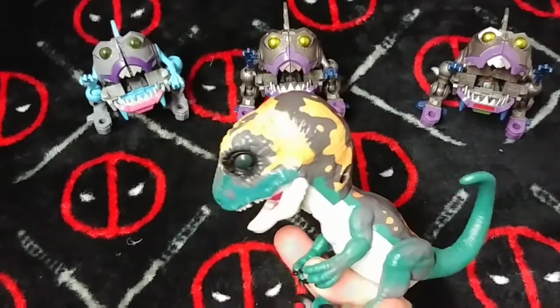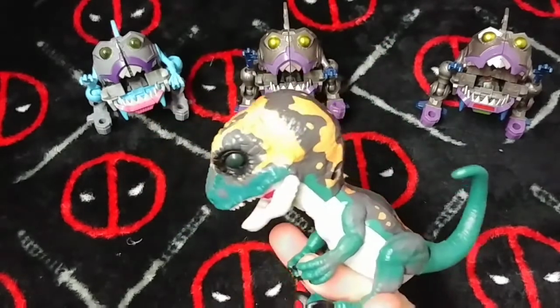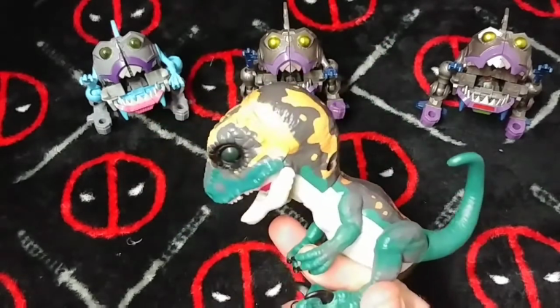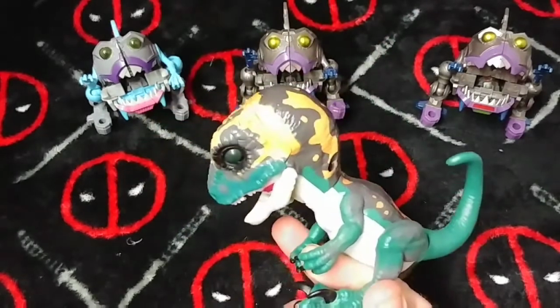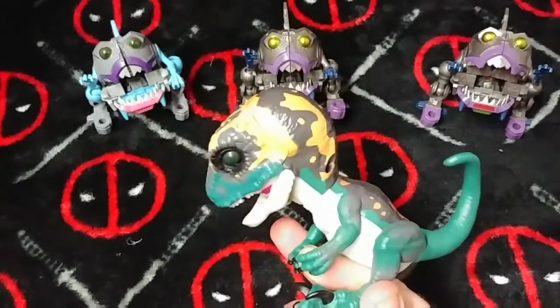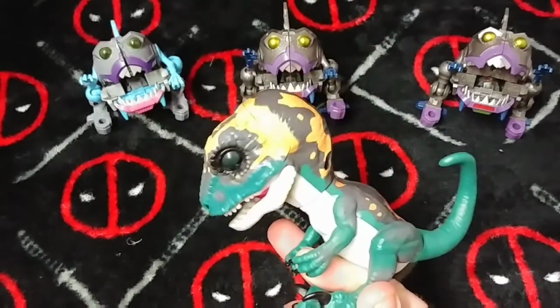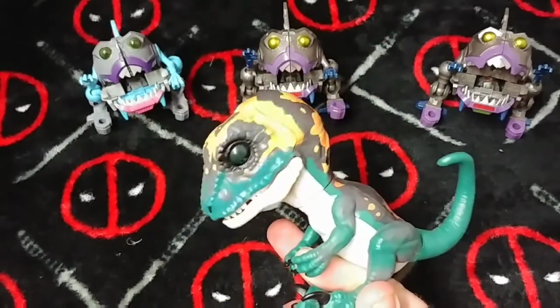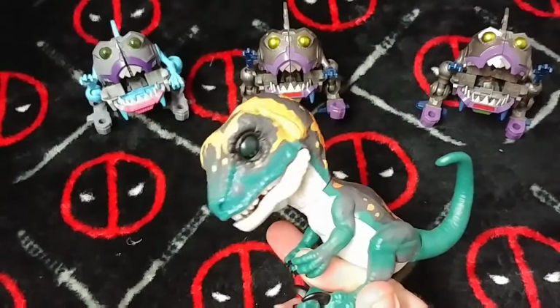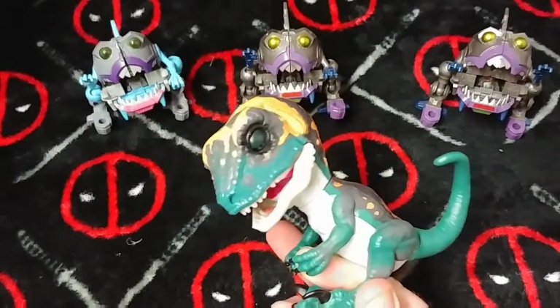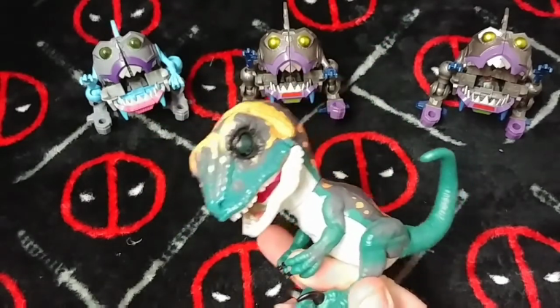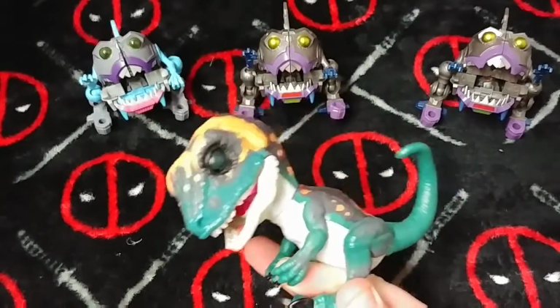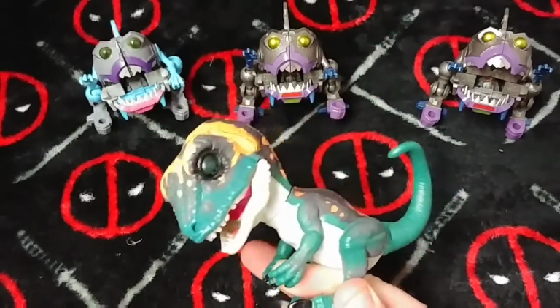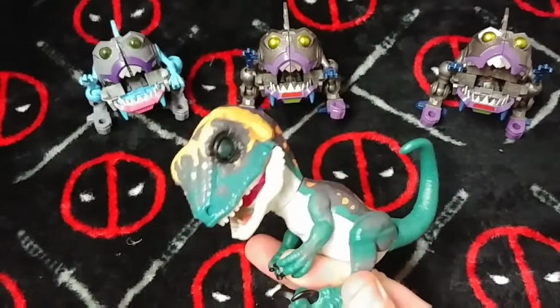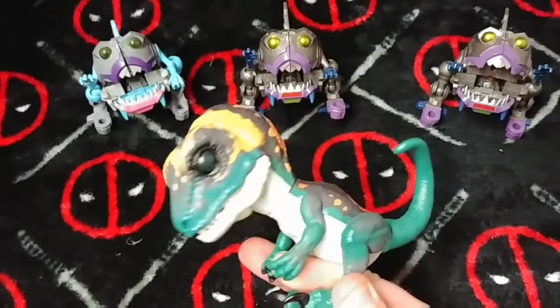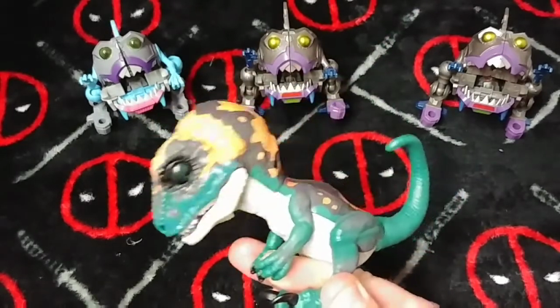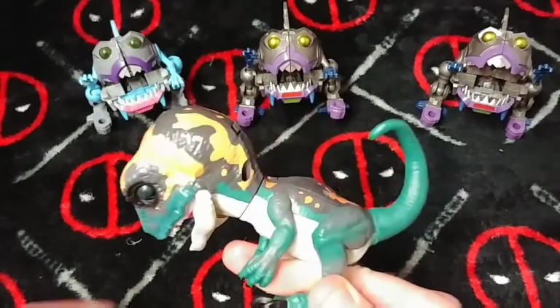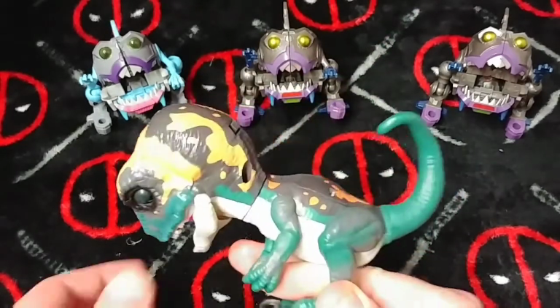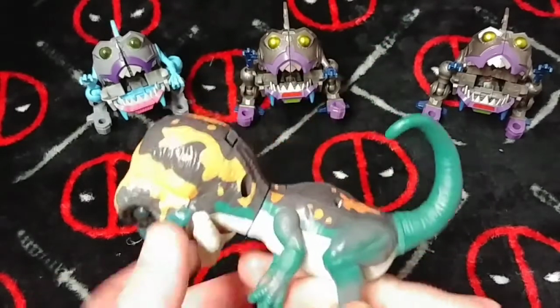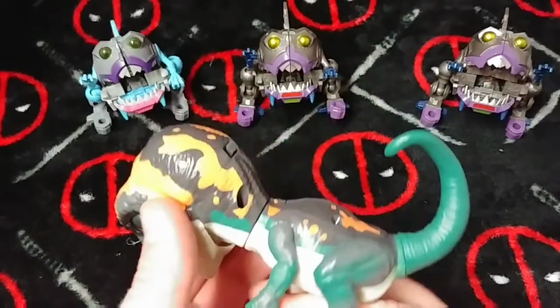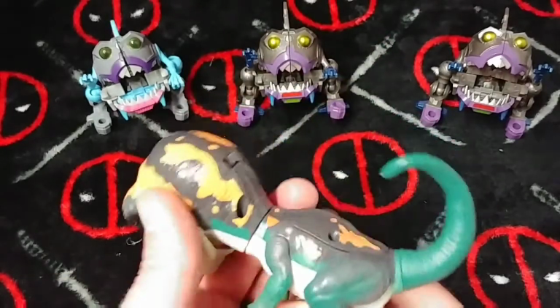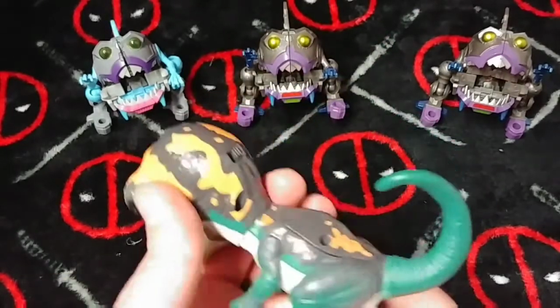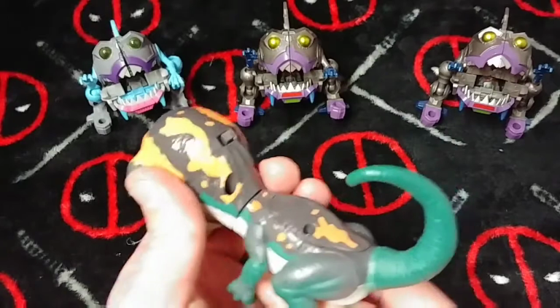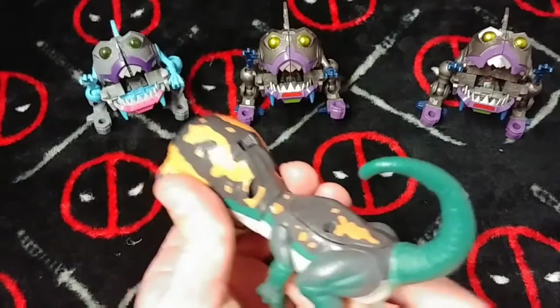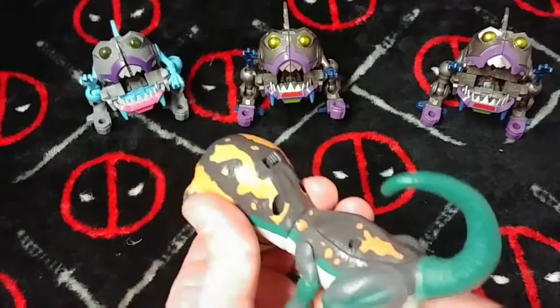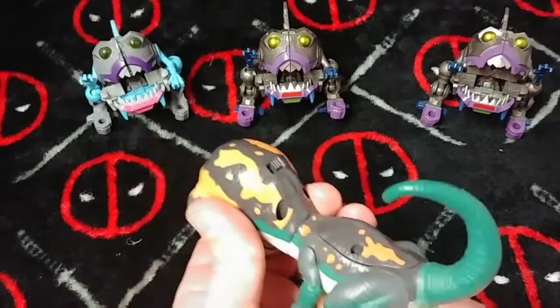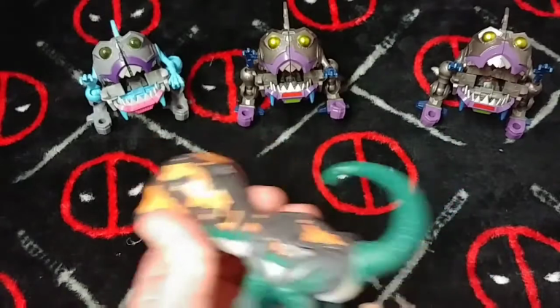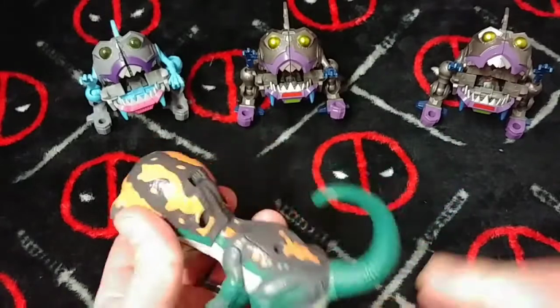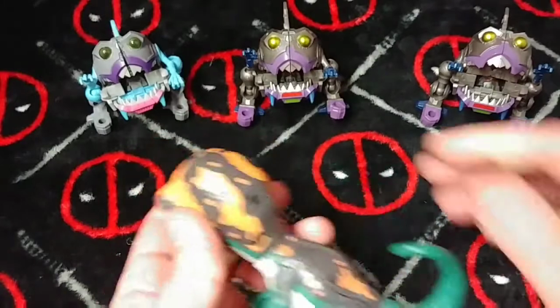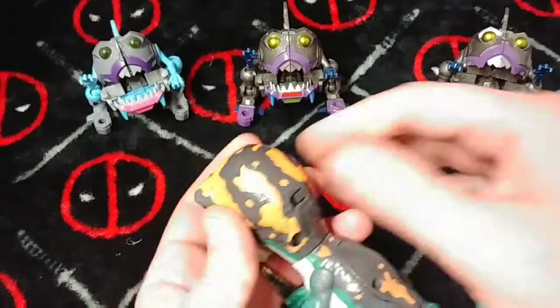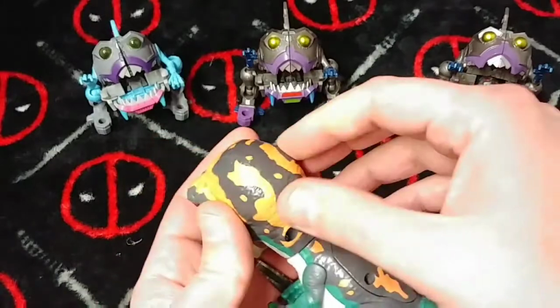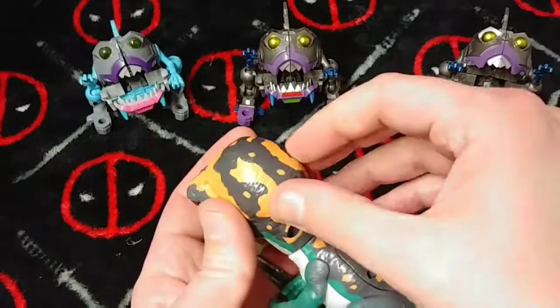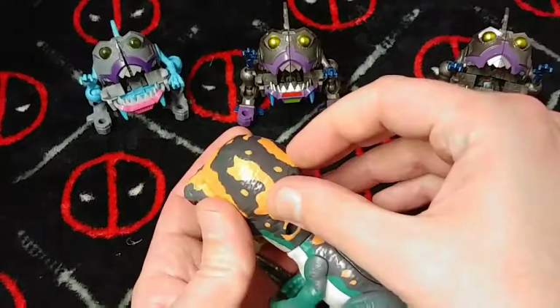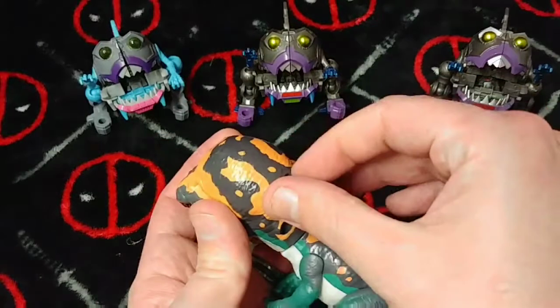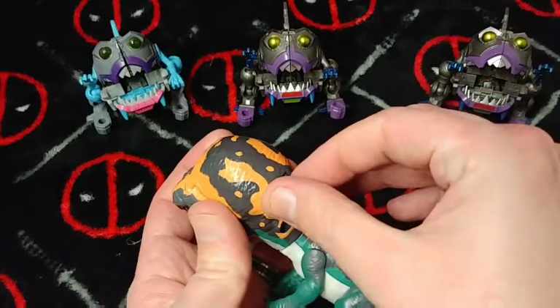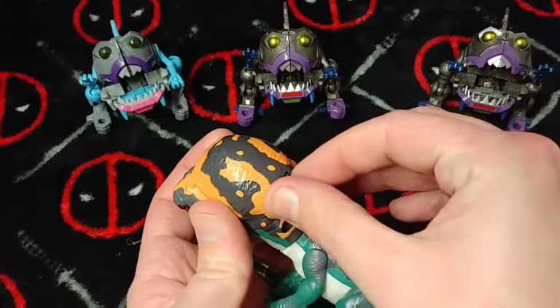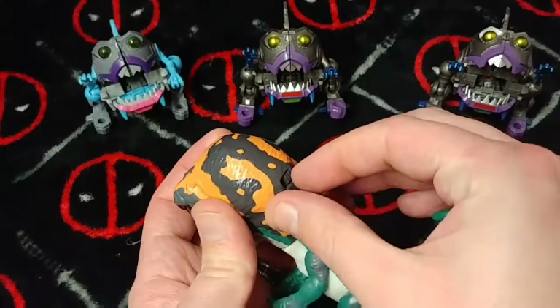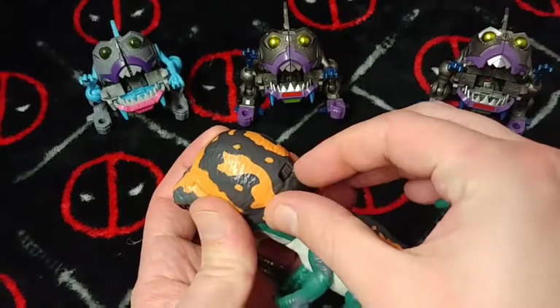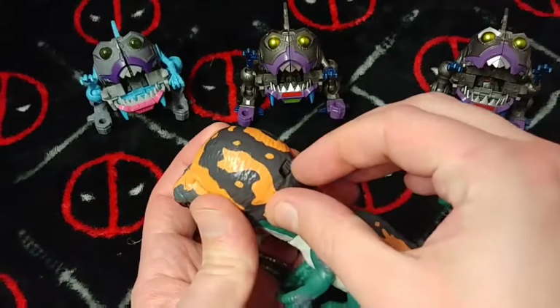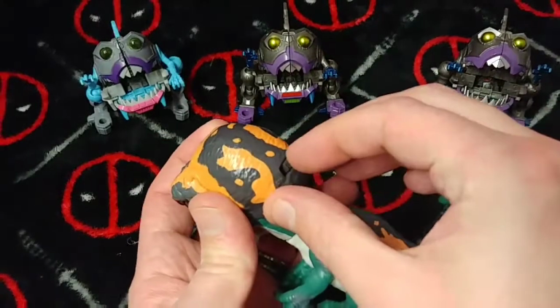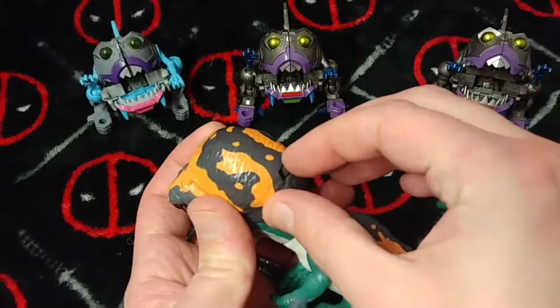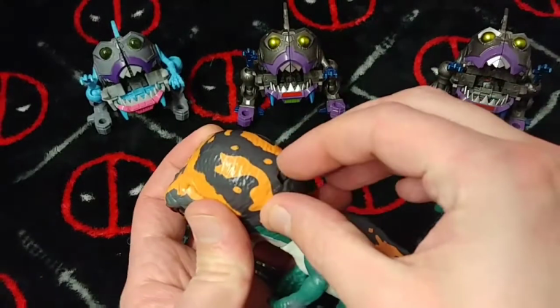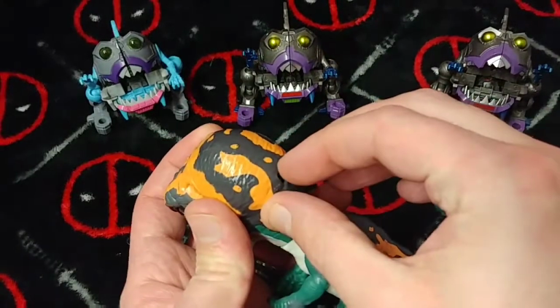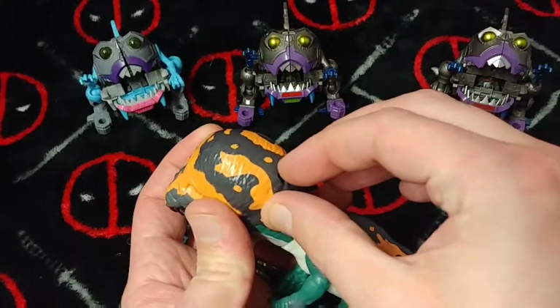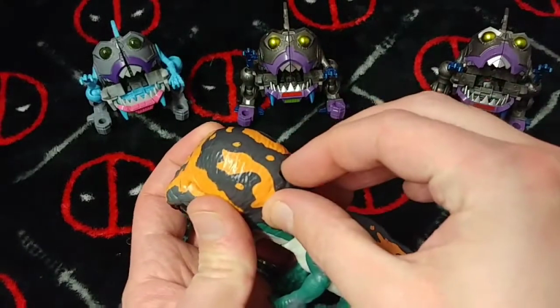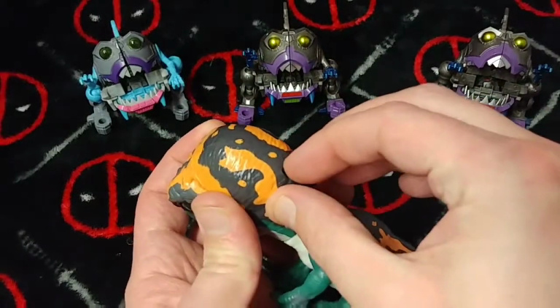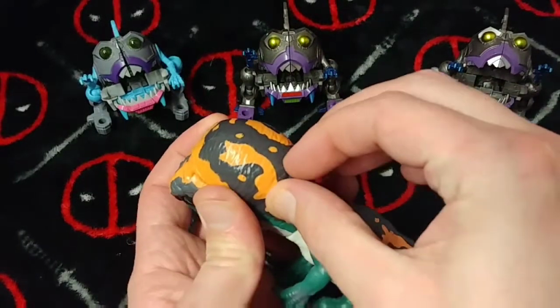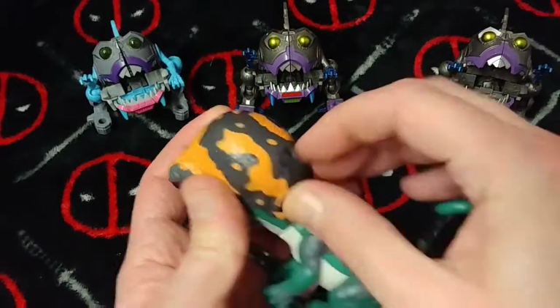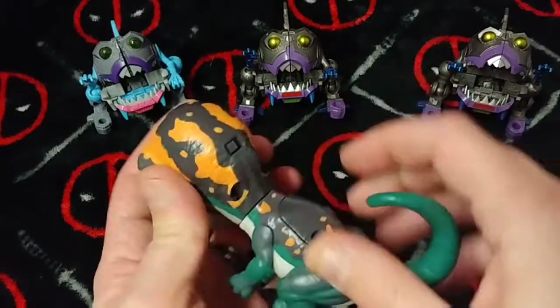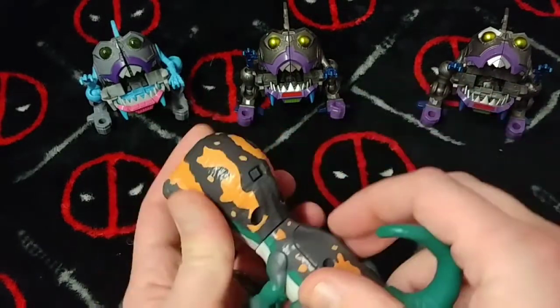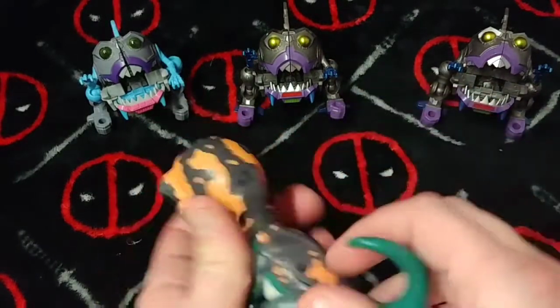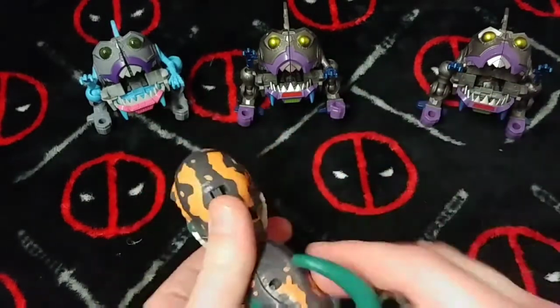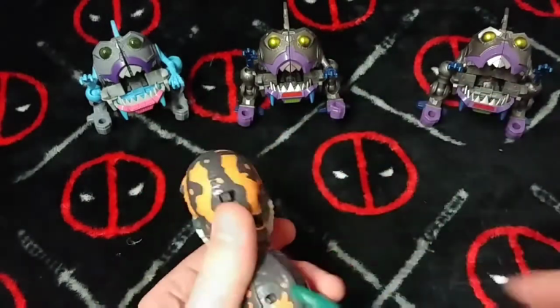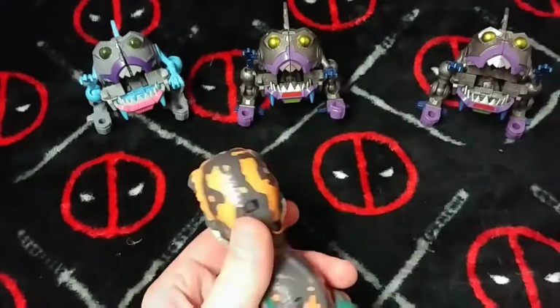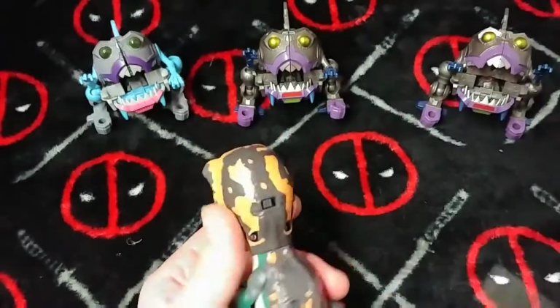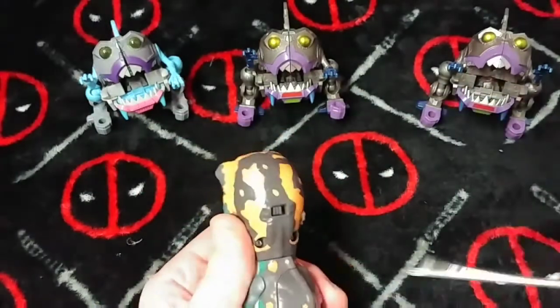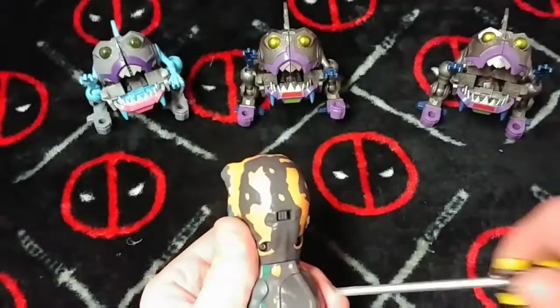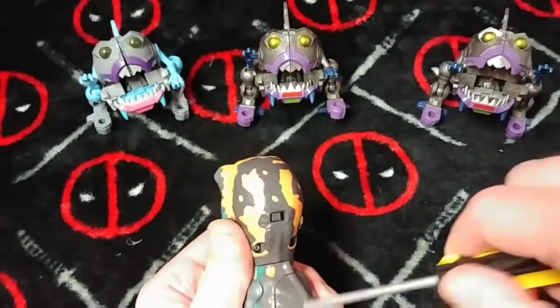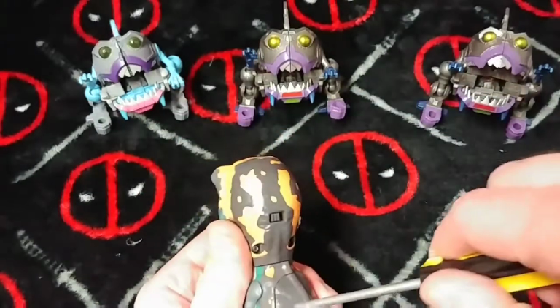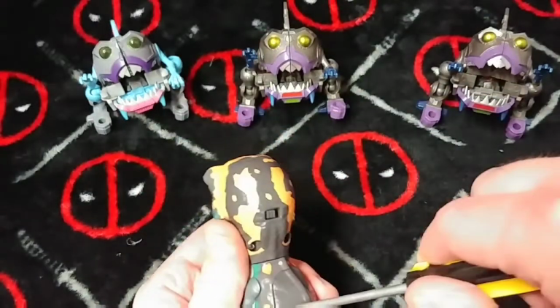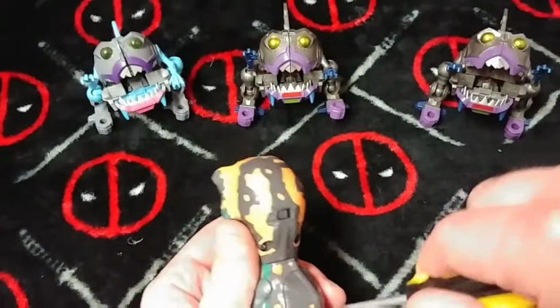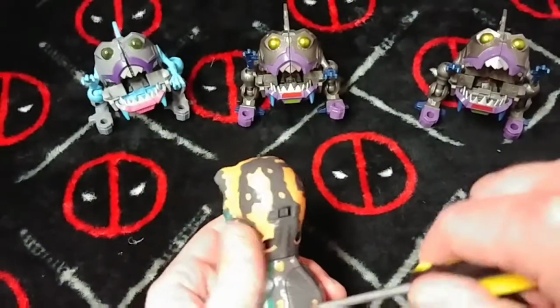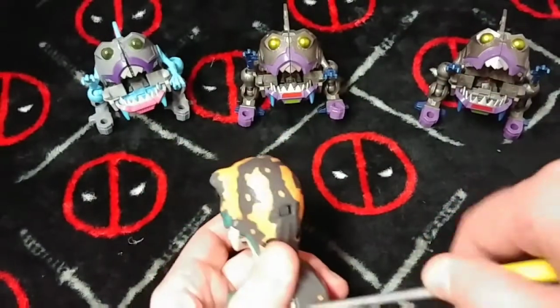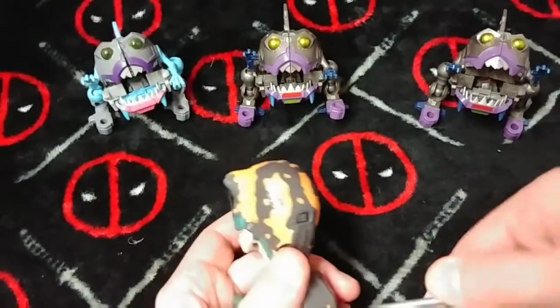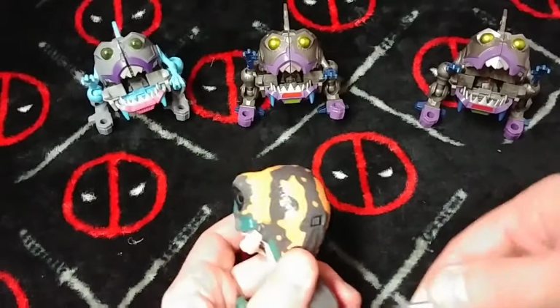So let's tear this sucker down and feed them to the Savage Sharktacons. What do you say ladies and gentlemen? We'll do it the humane way first — we'll take out the batteries.